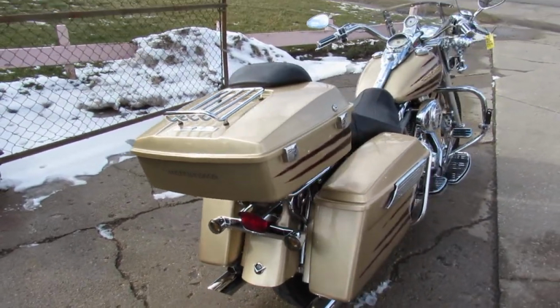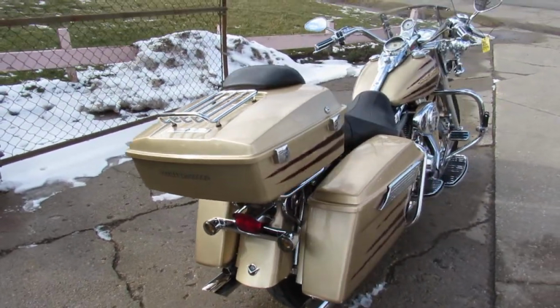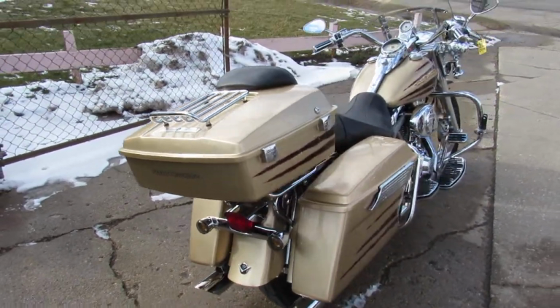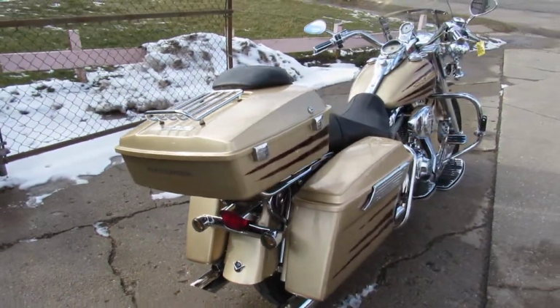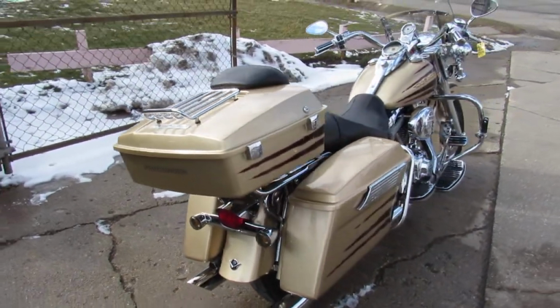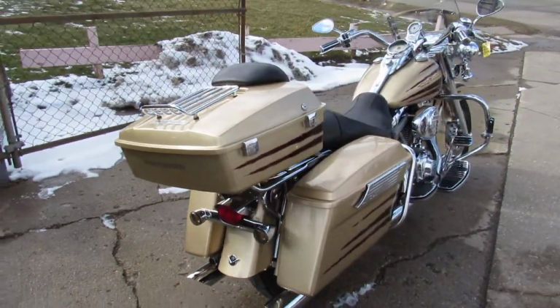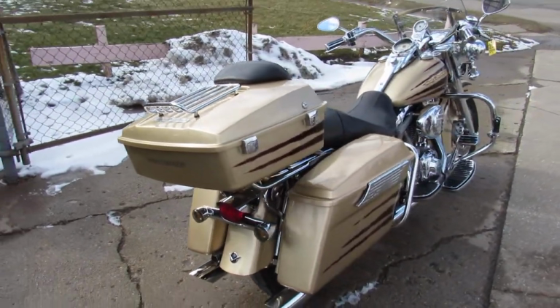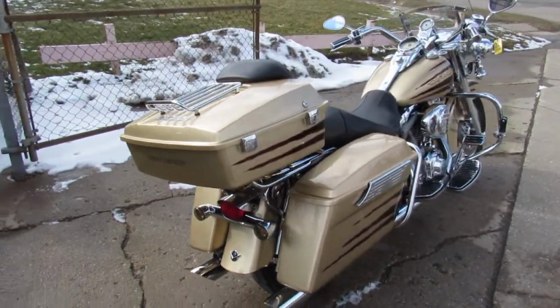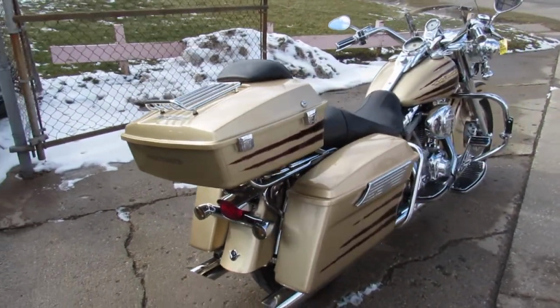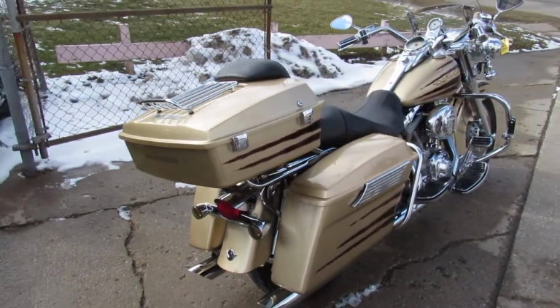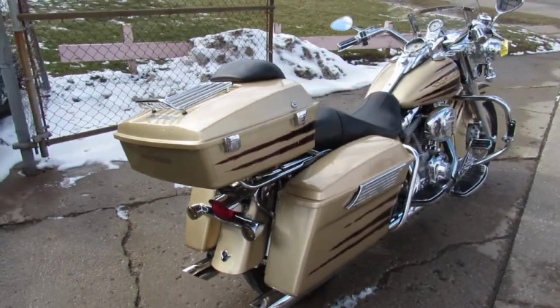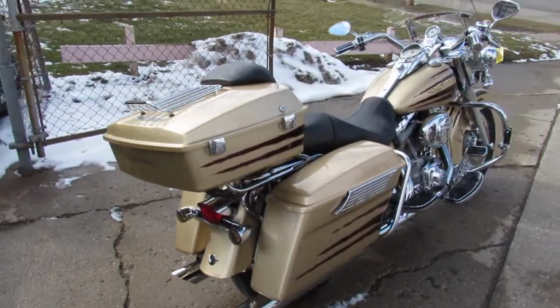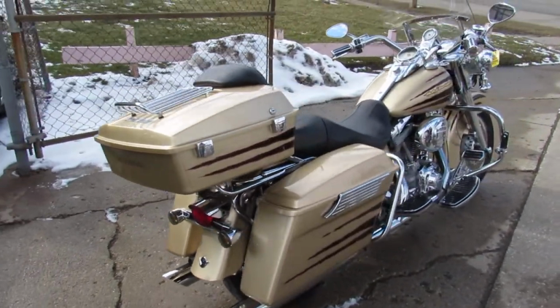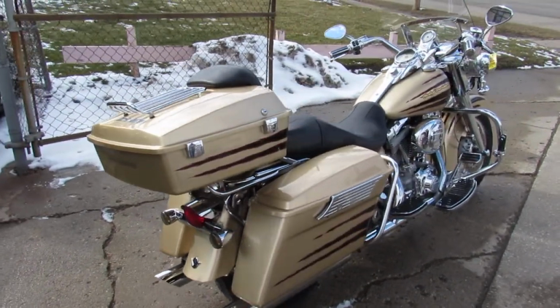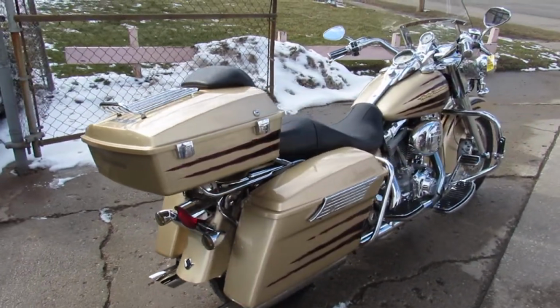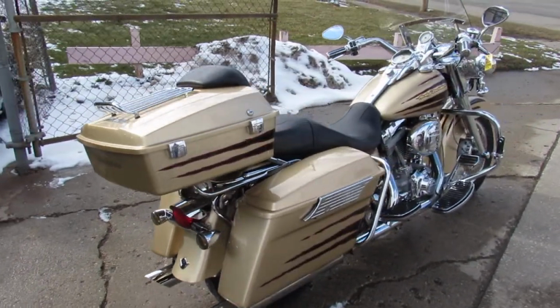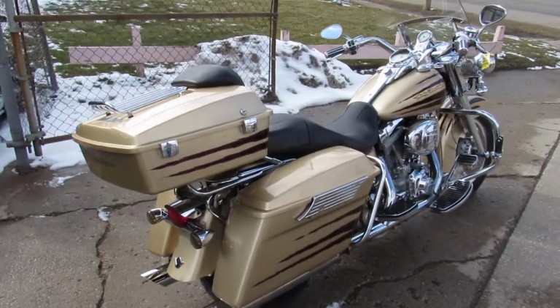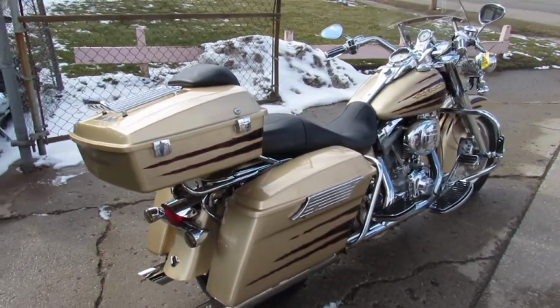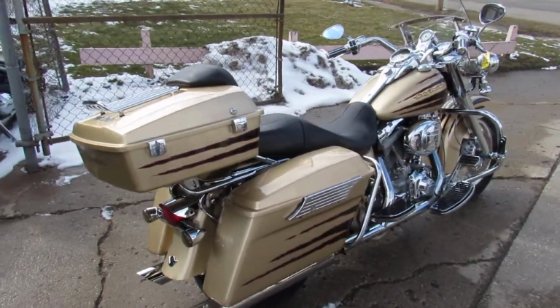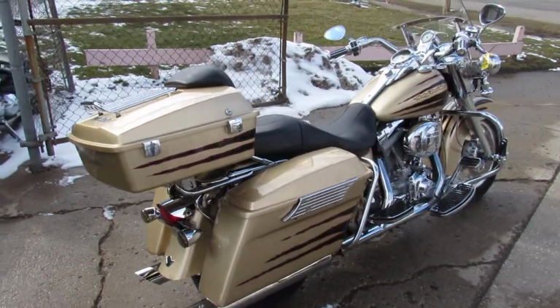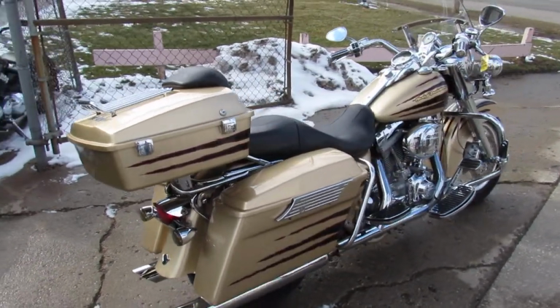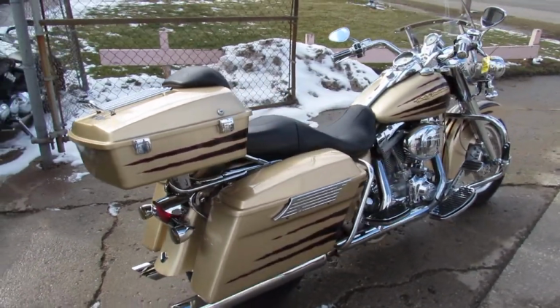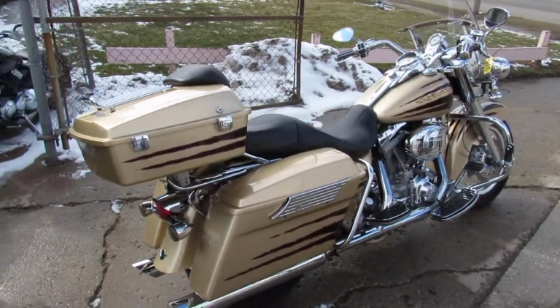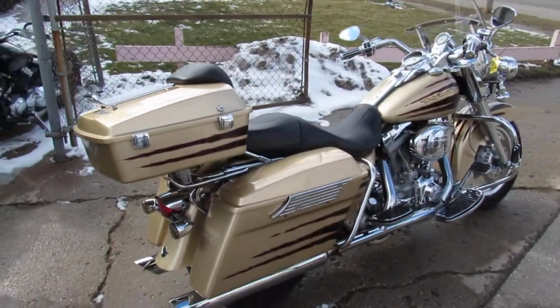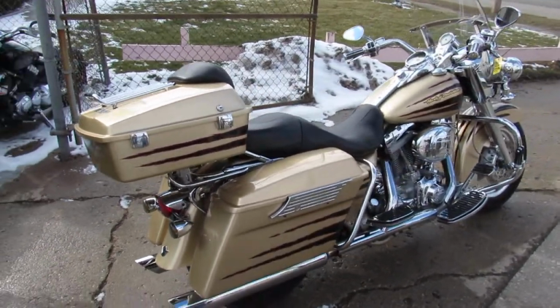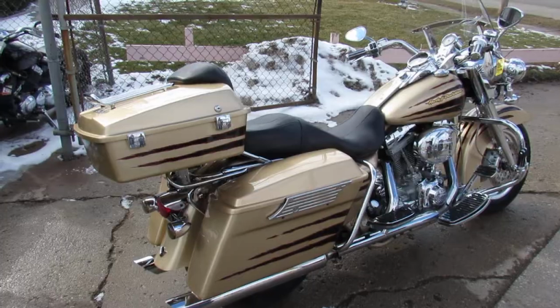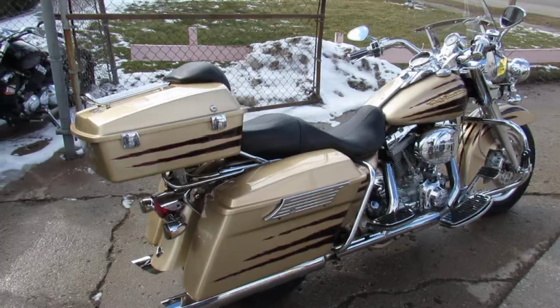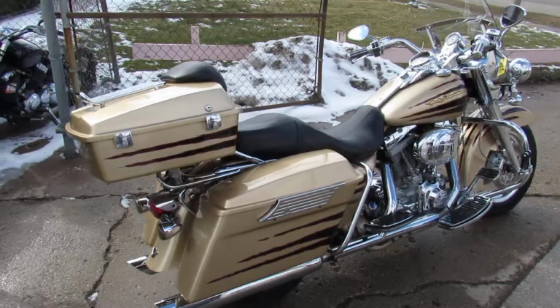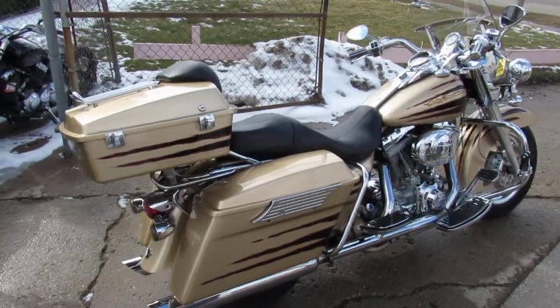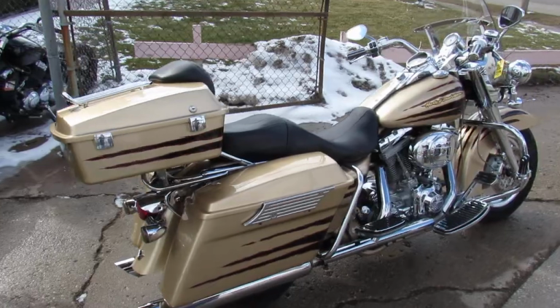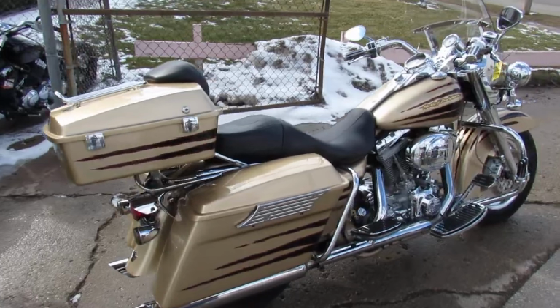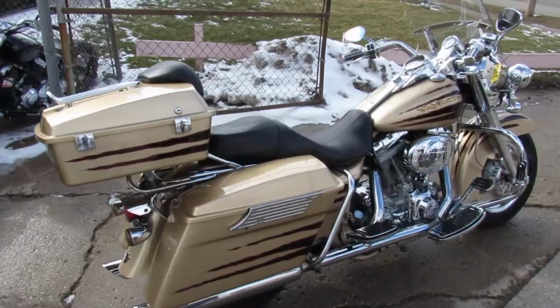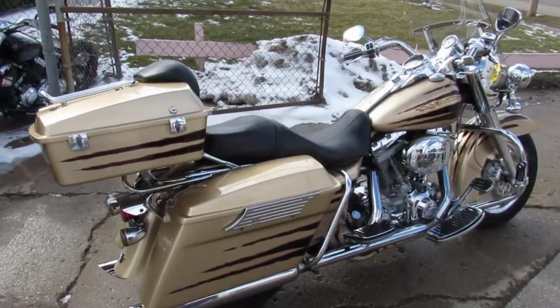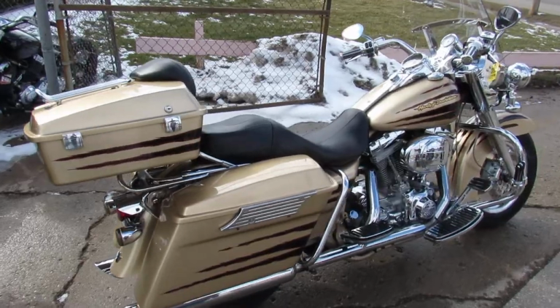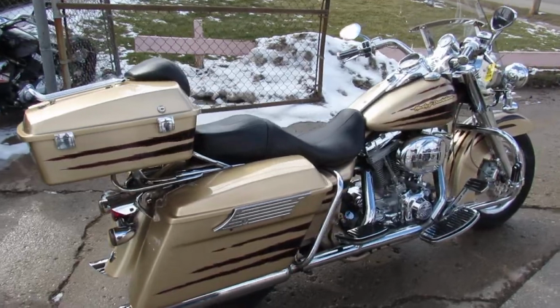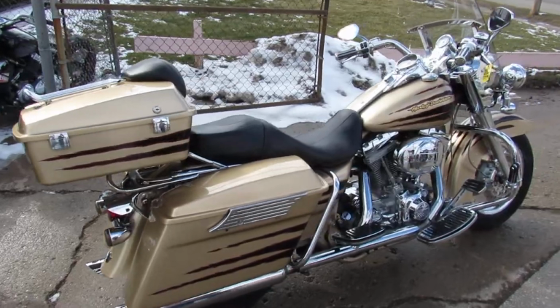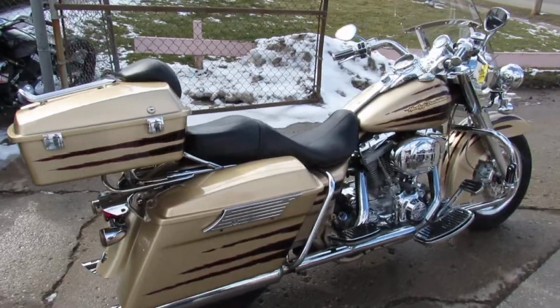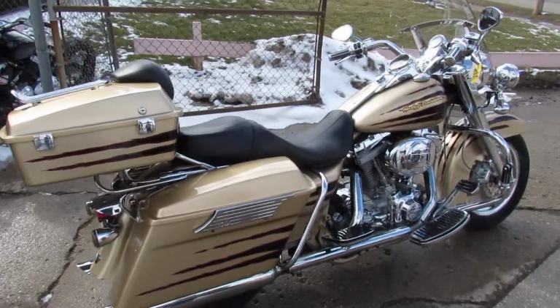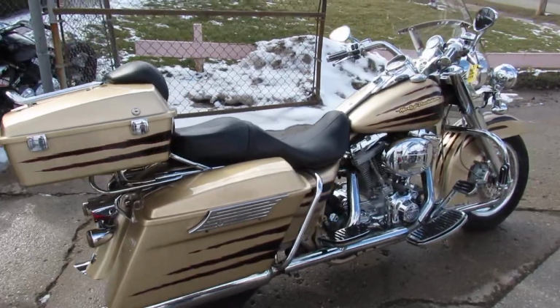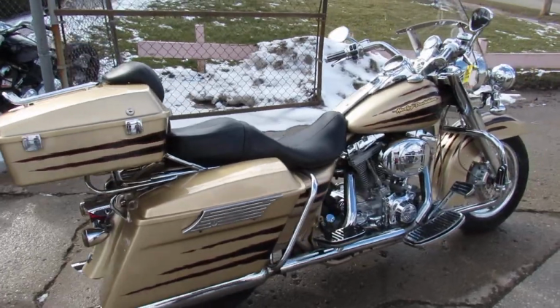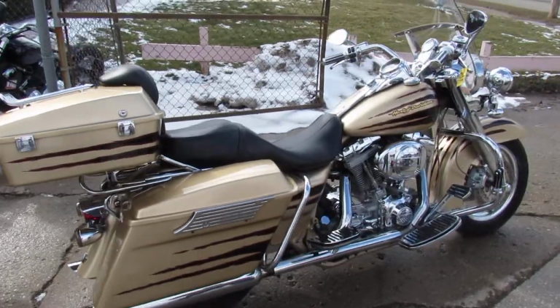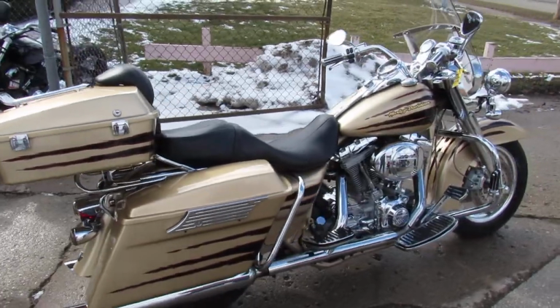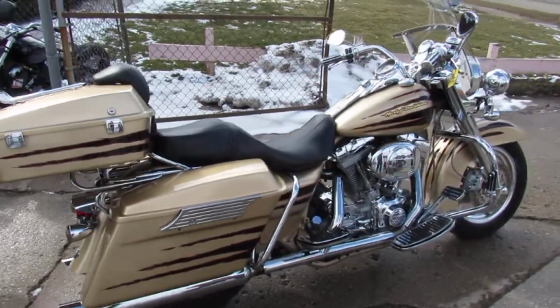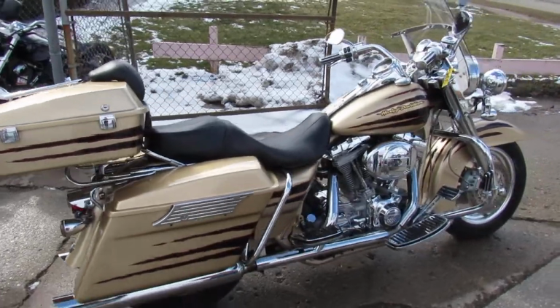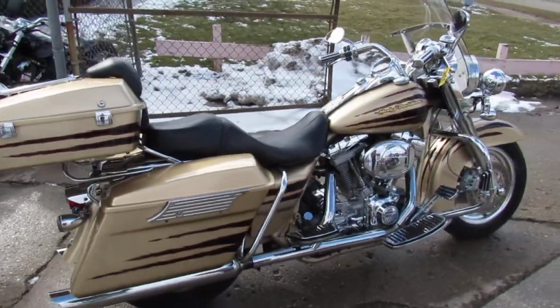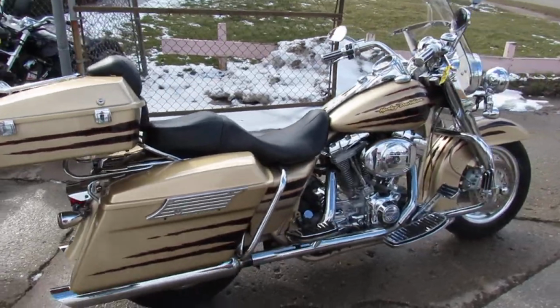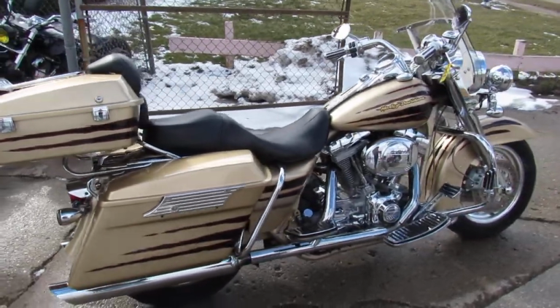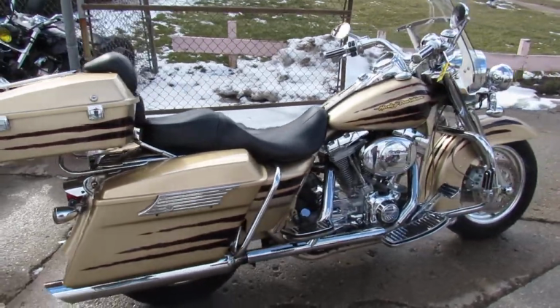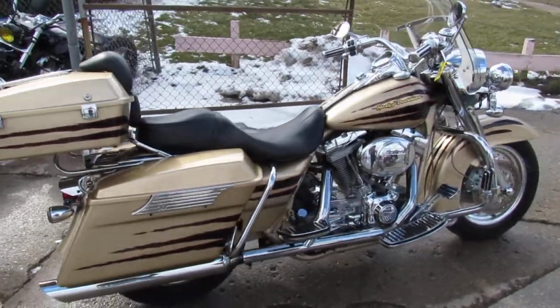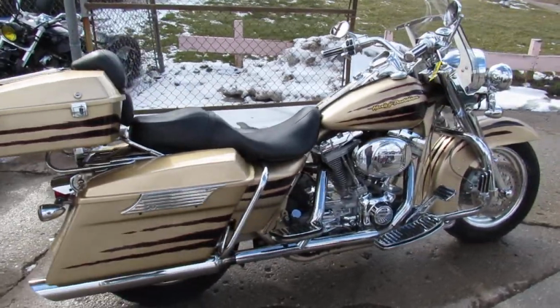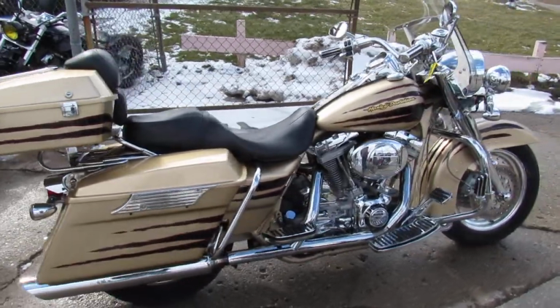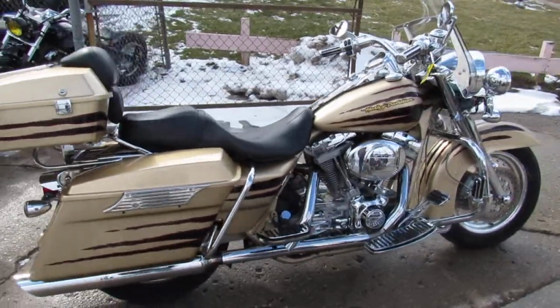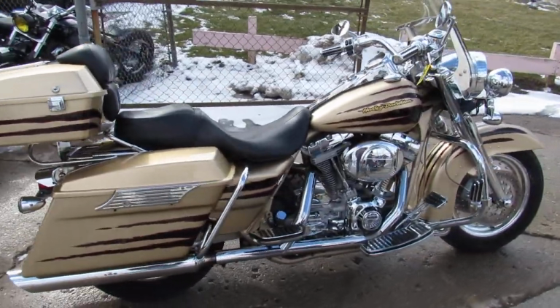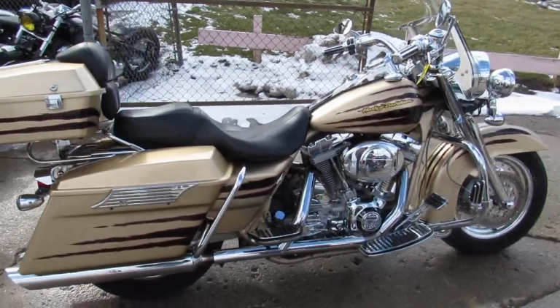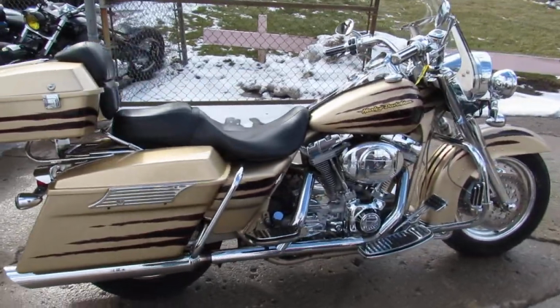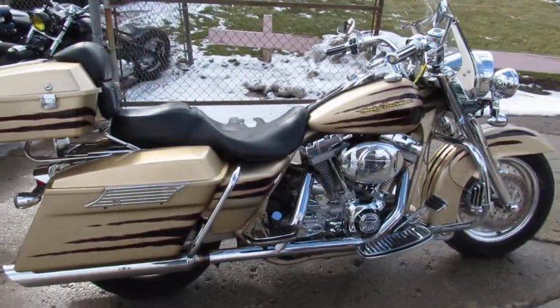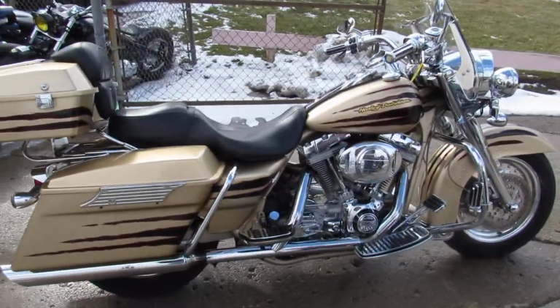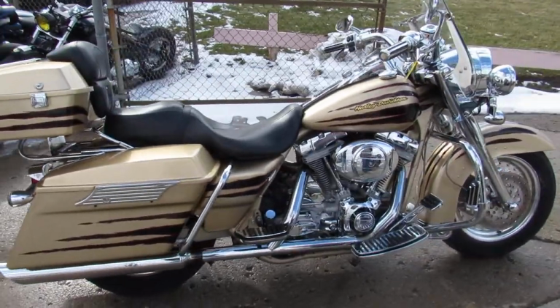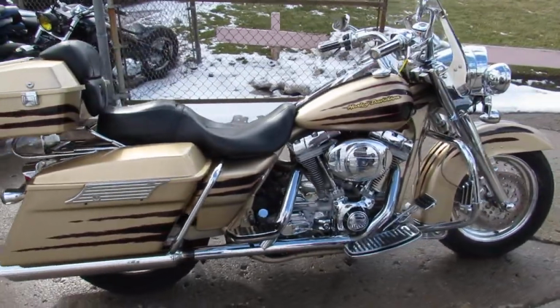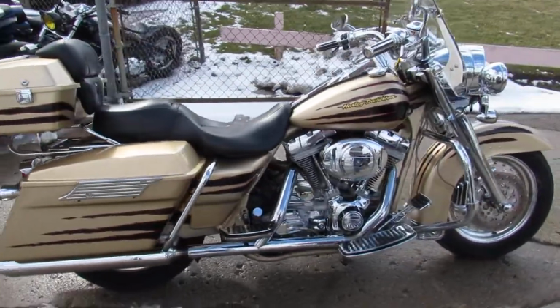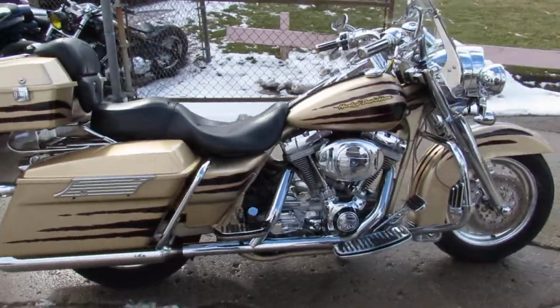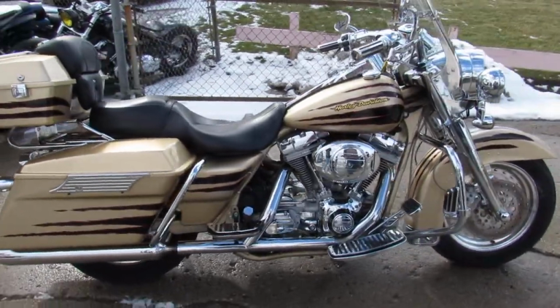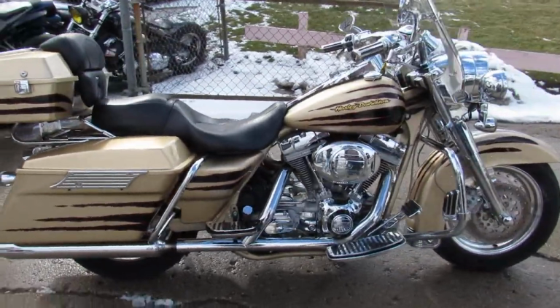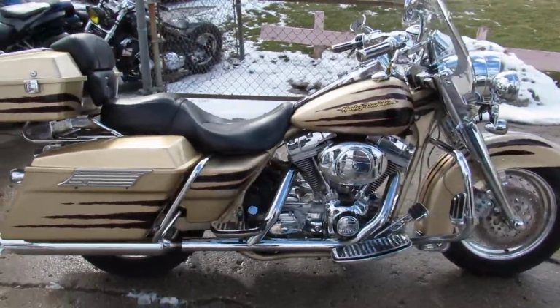Comes in the Road King here — chrome wheels, chrome front end, chrome switch housings, chrome levers, and there's chrome all over this motor.